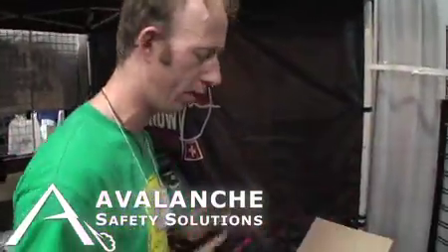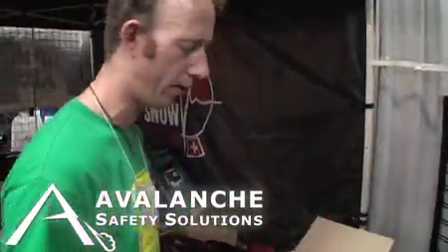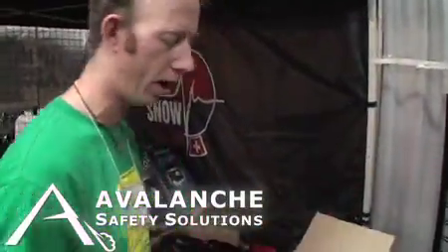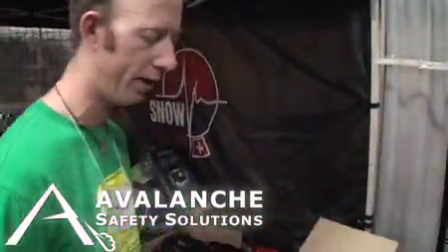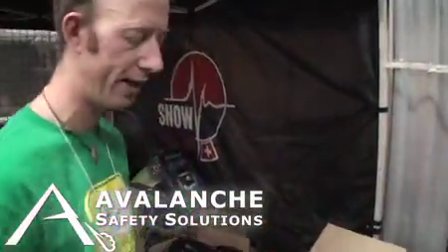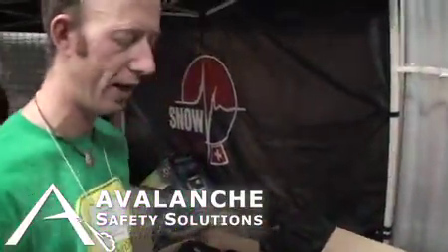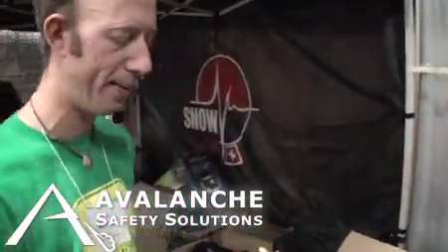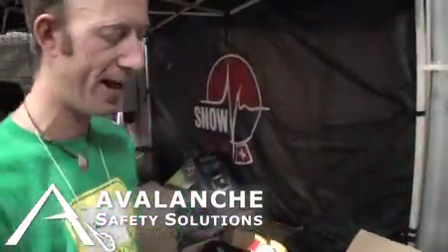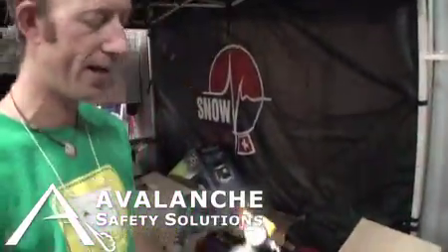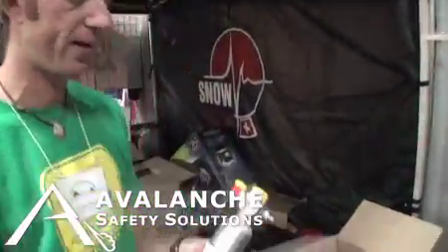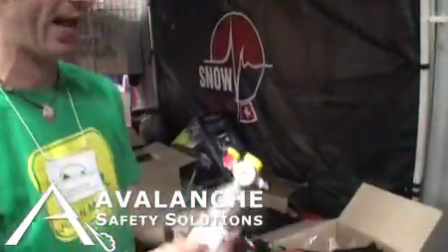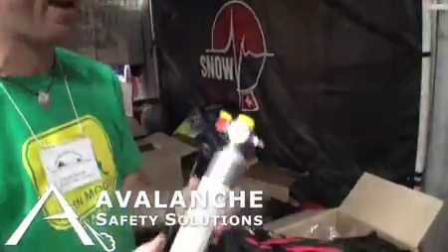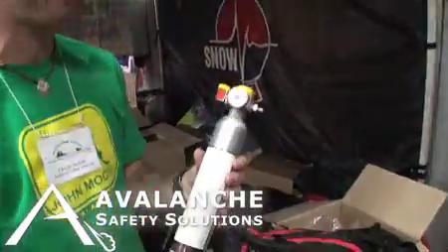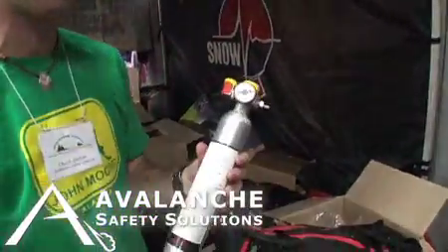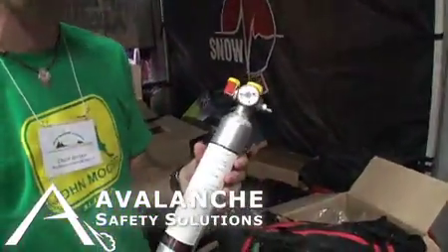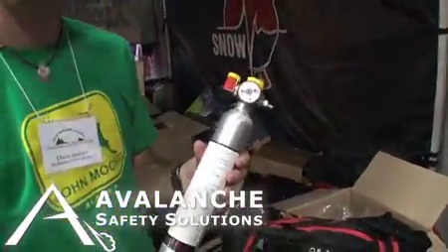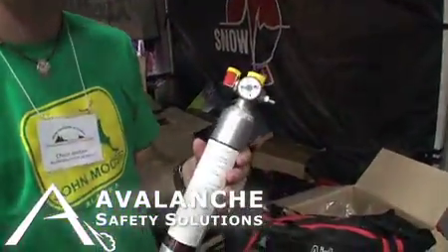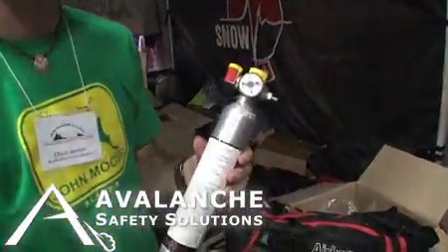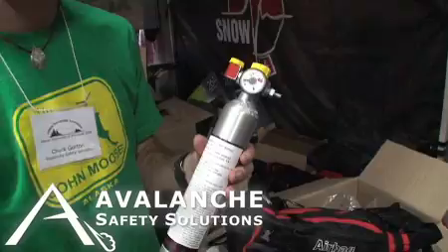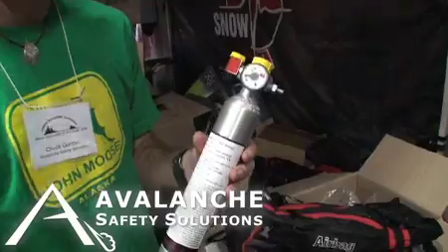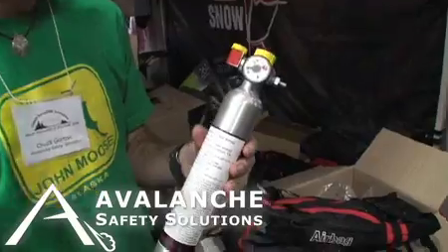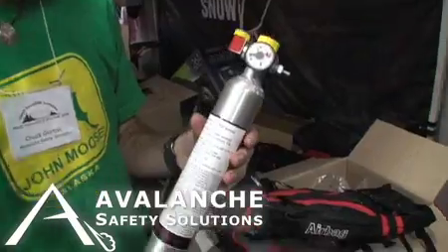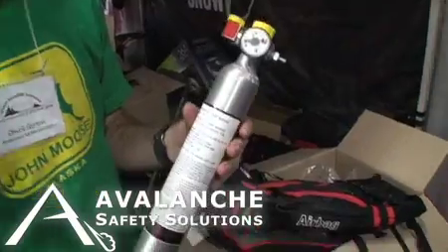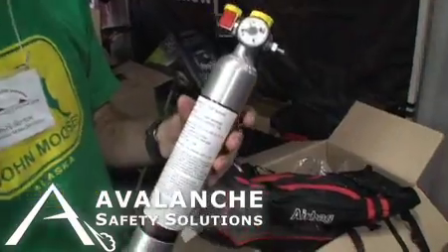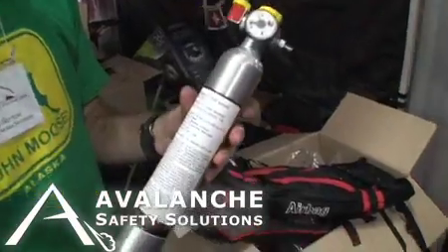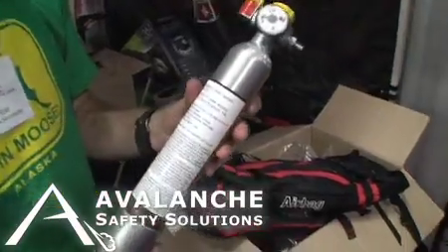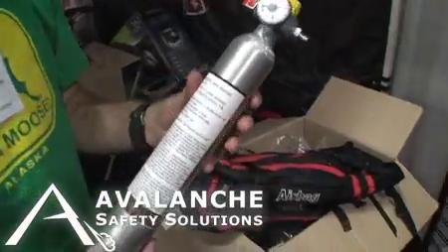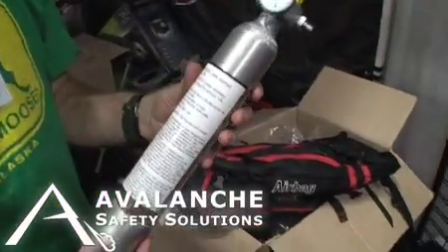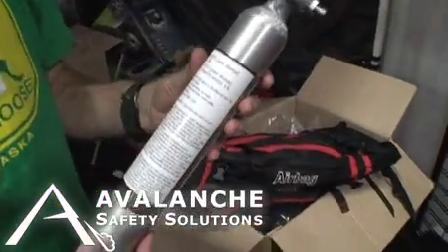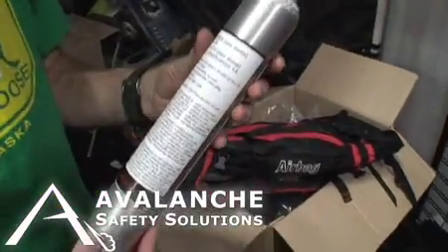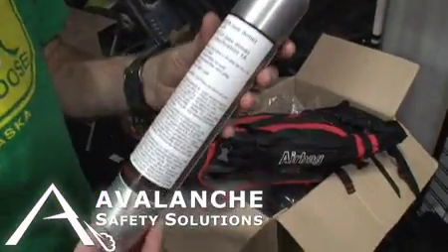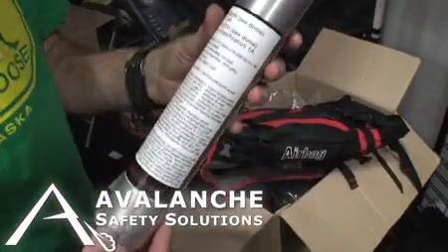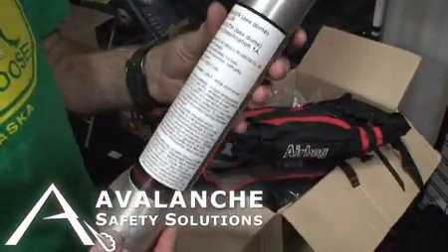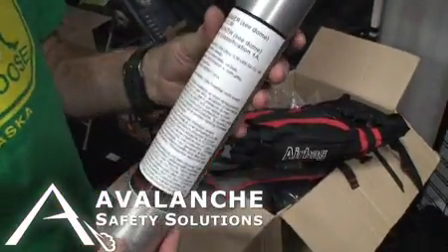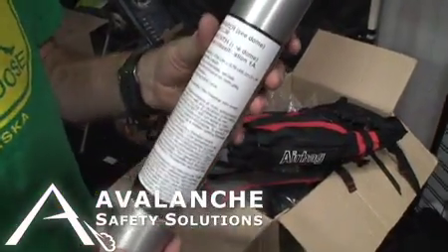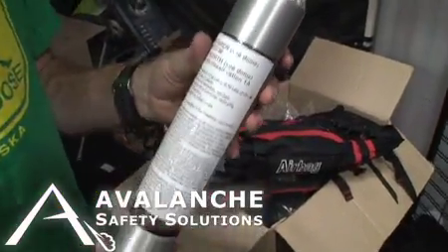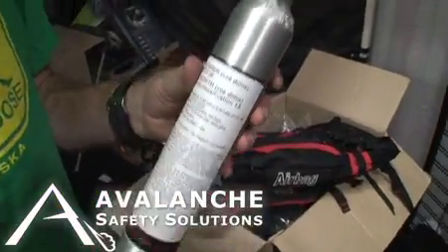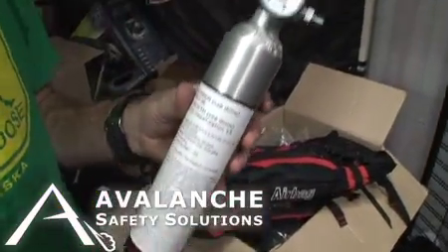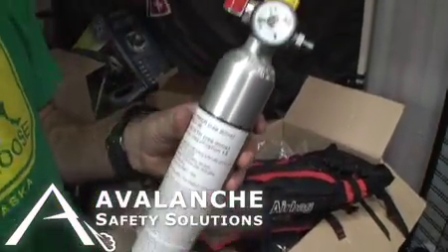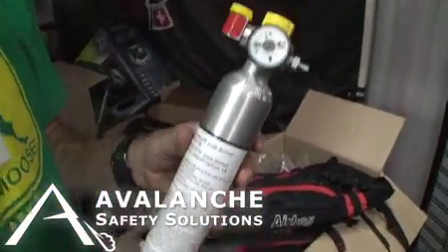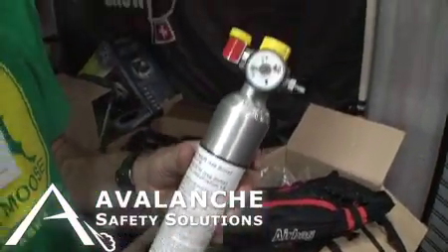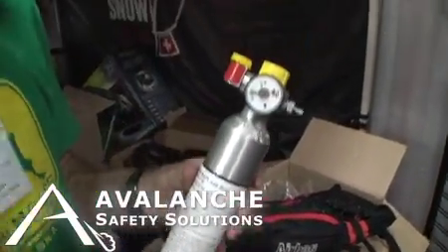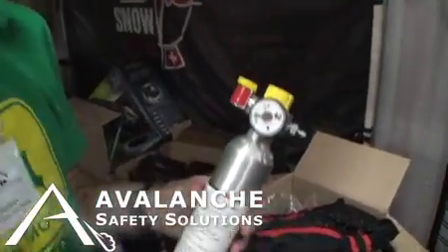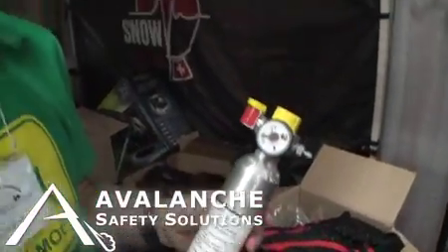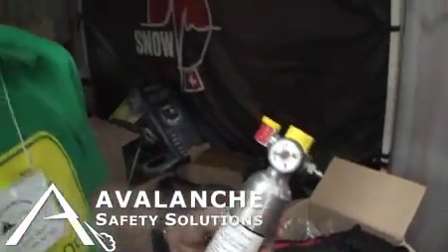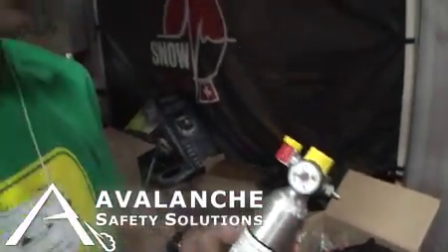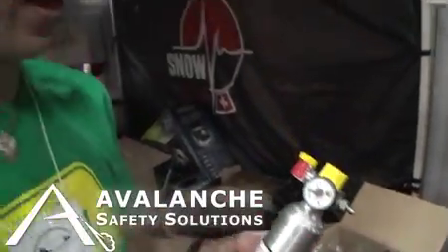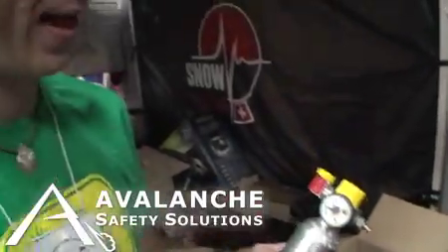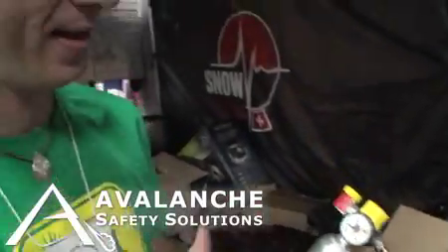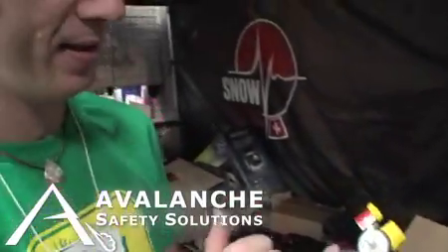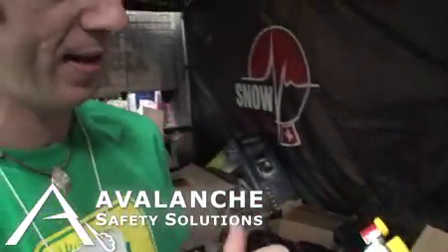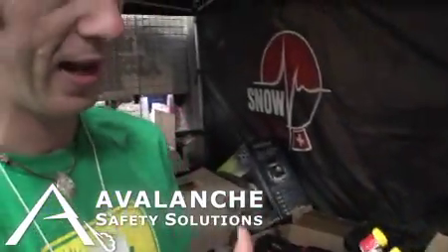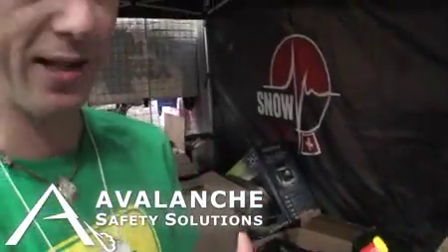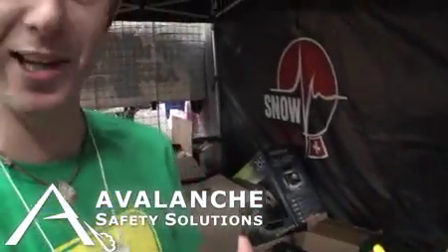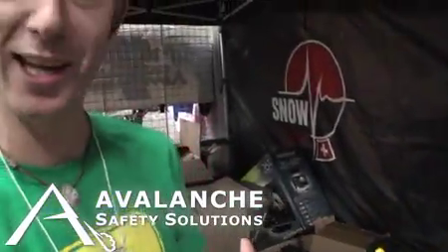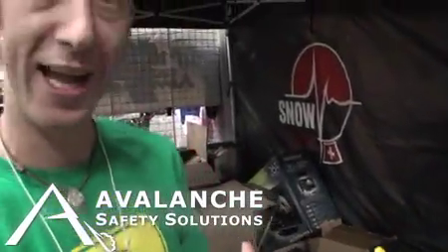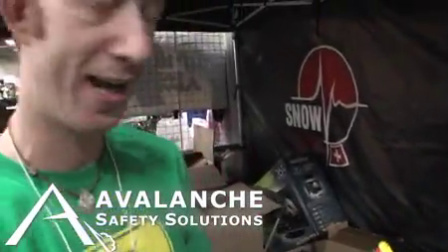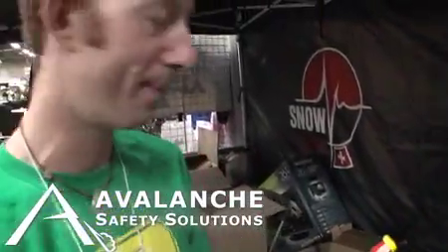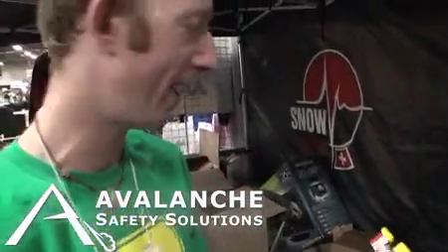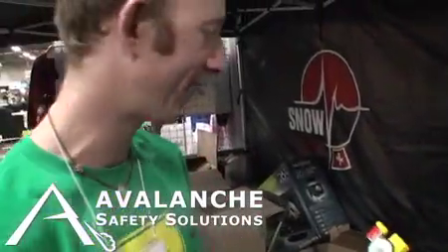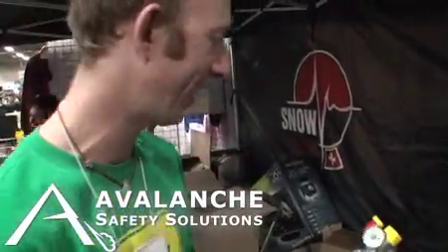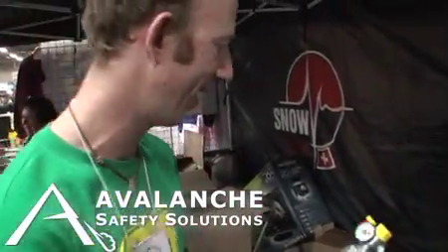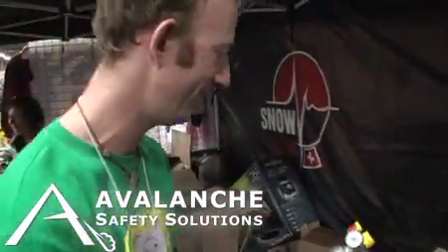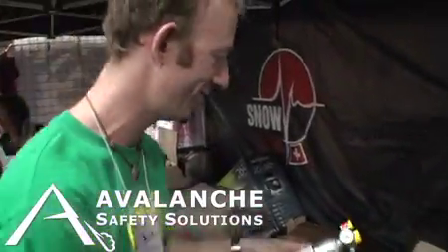All these airbags have a compressed air cylinder filled to 3000 PSI, as indicated by the gauge.